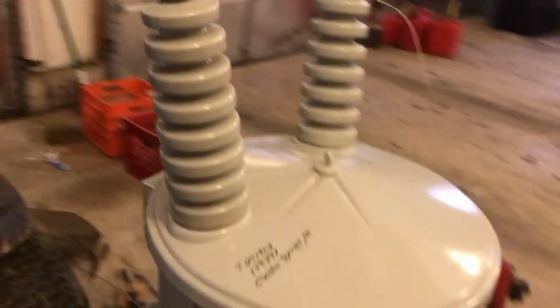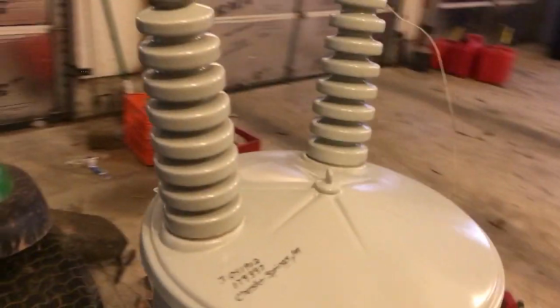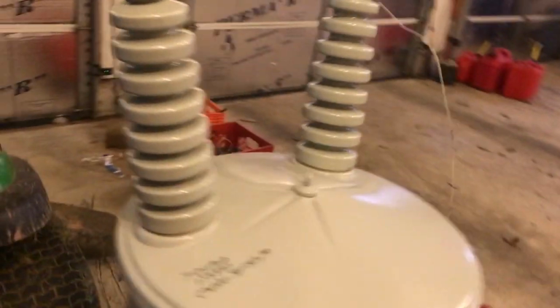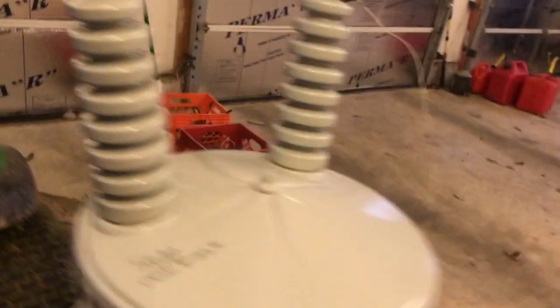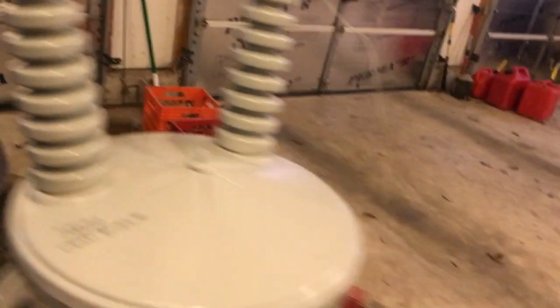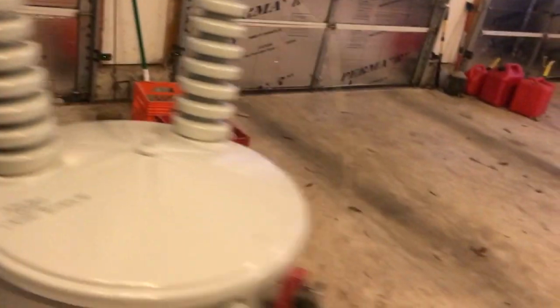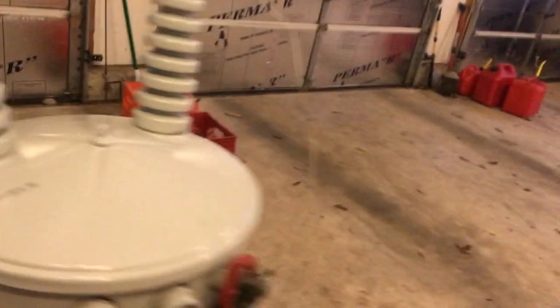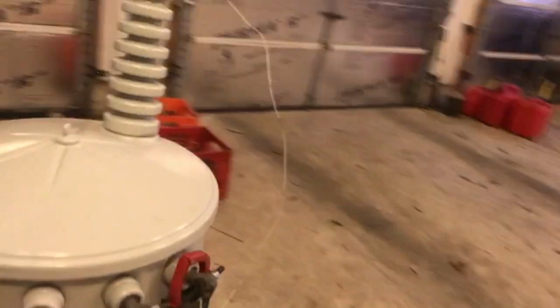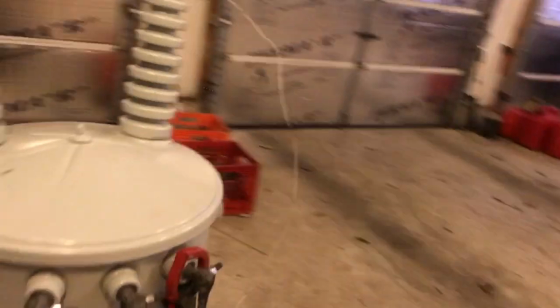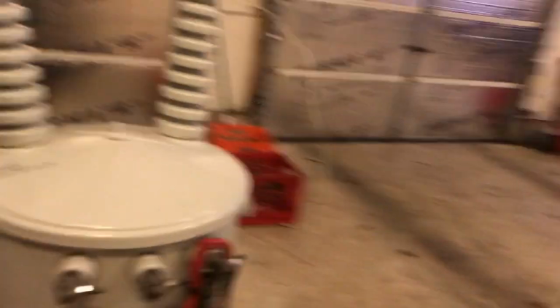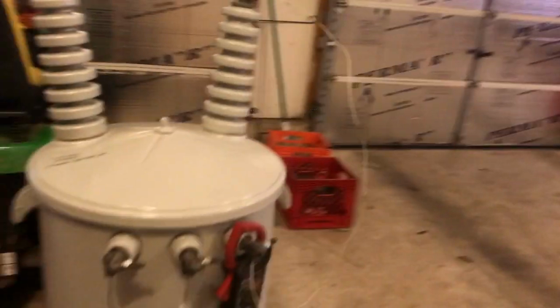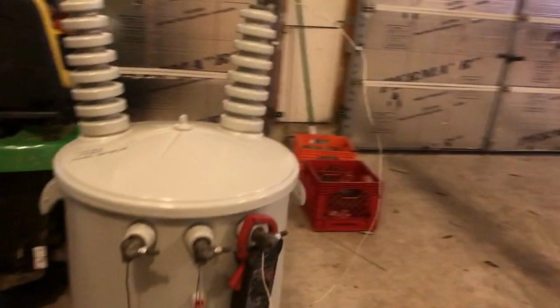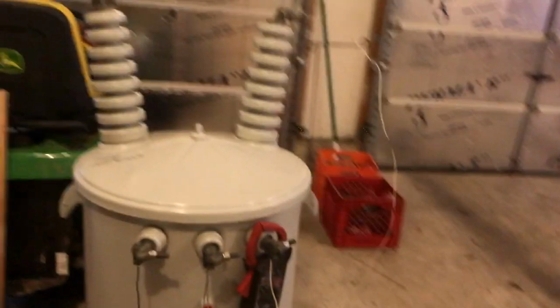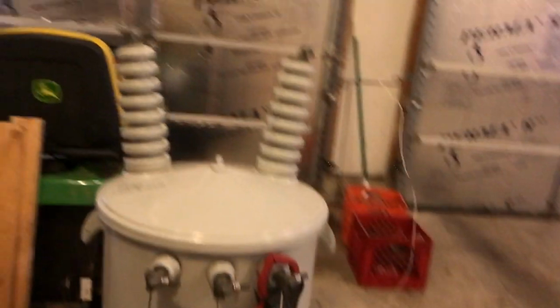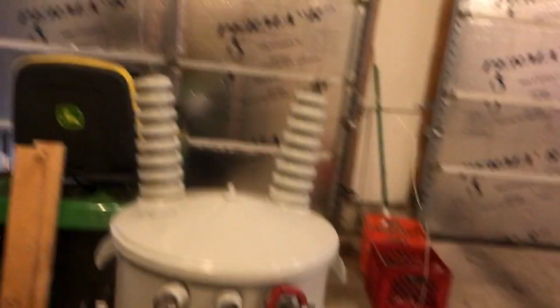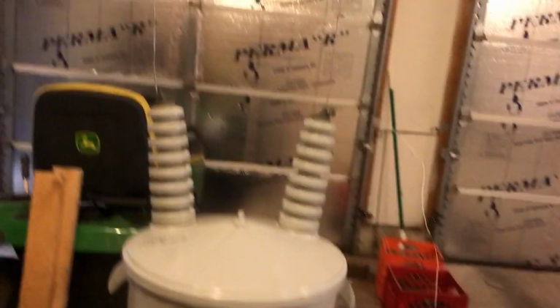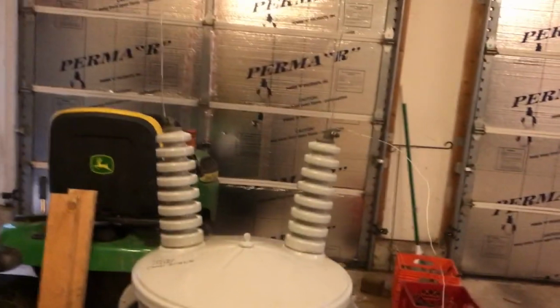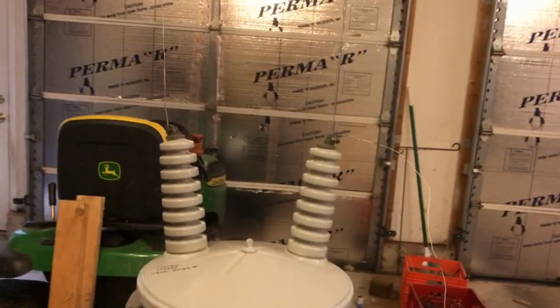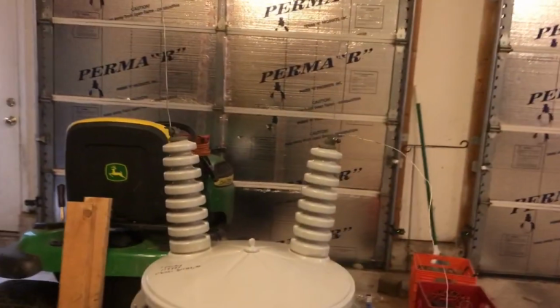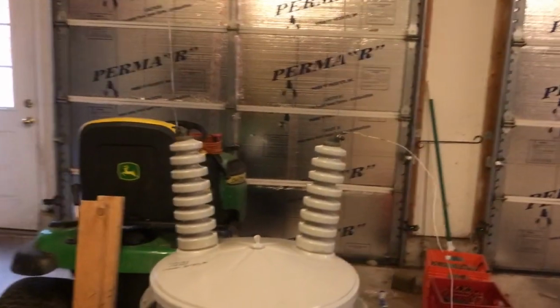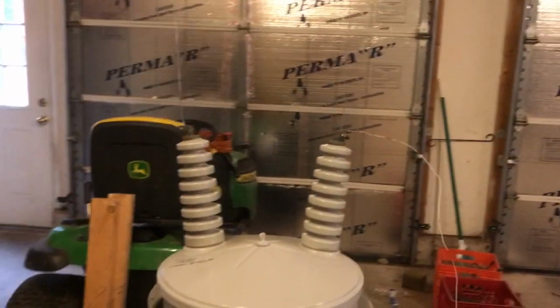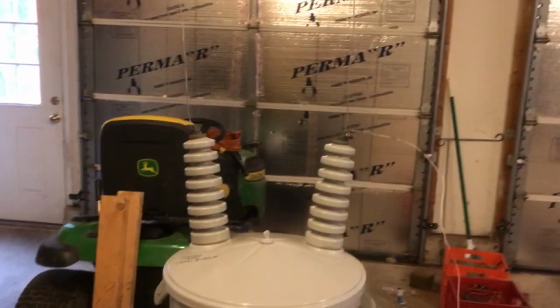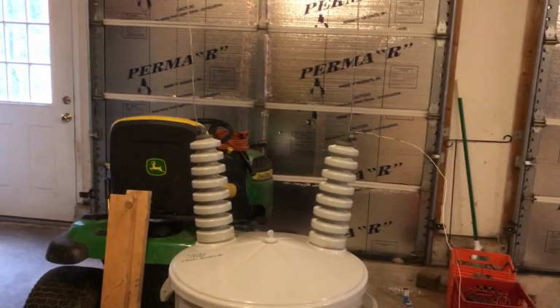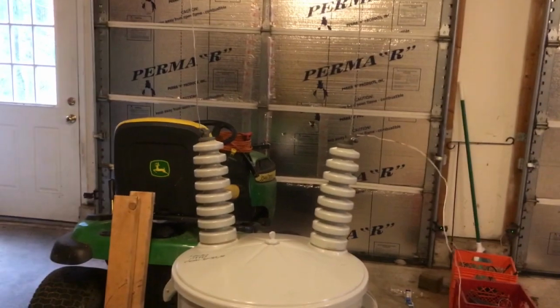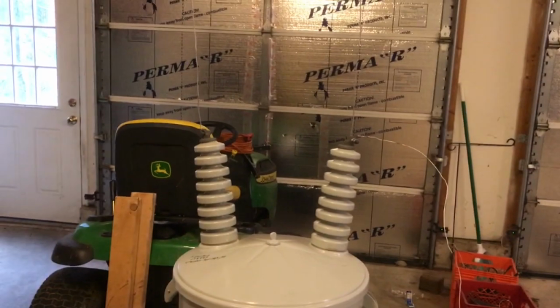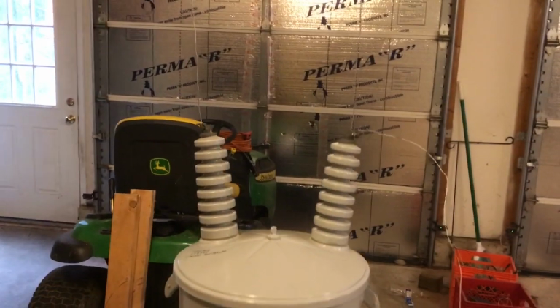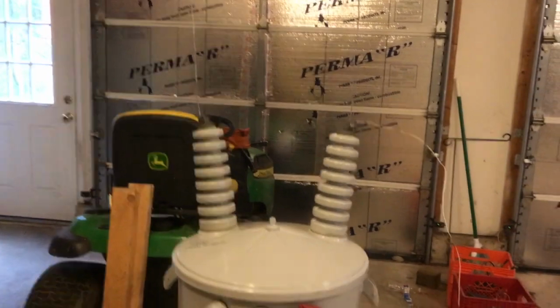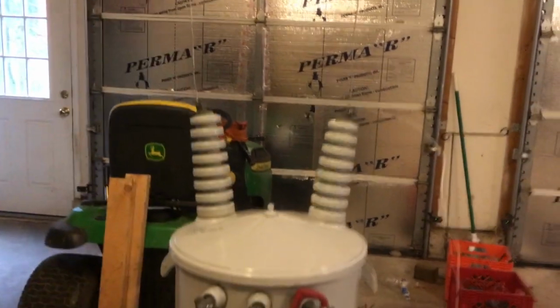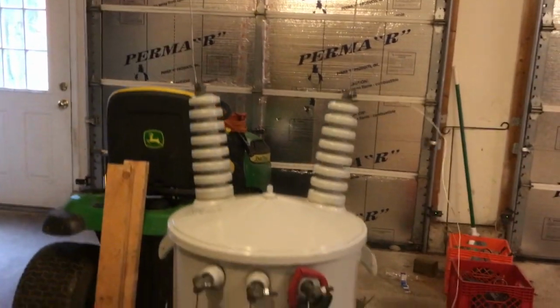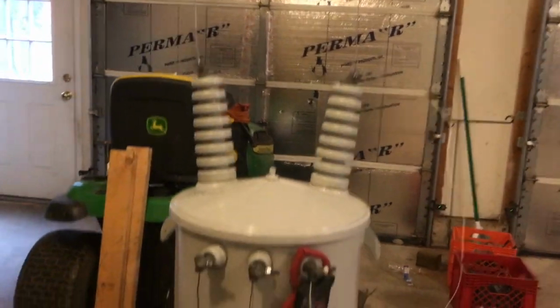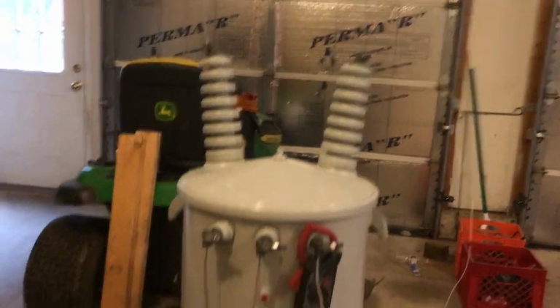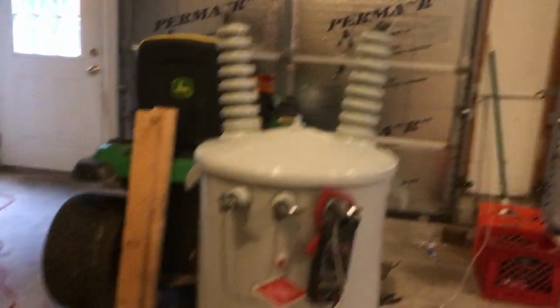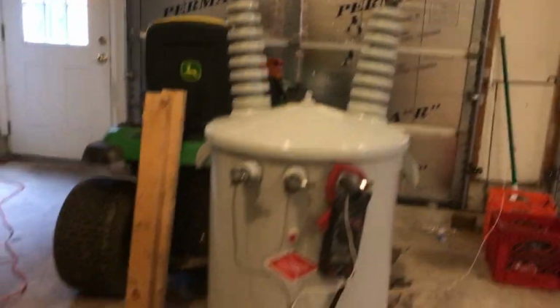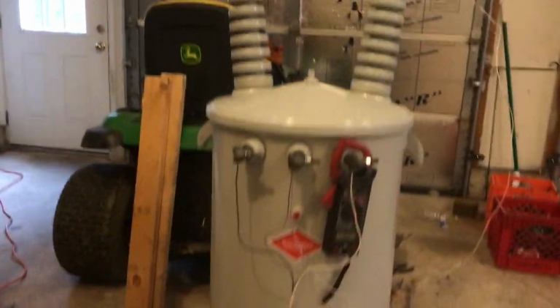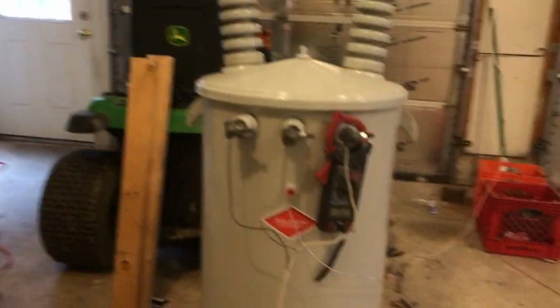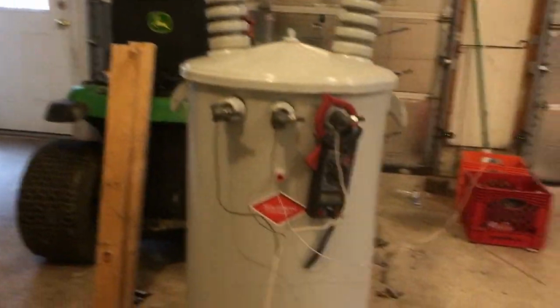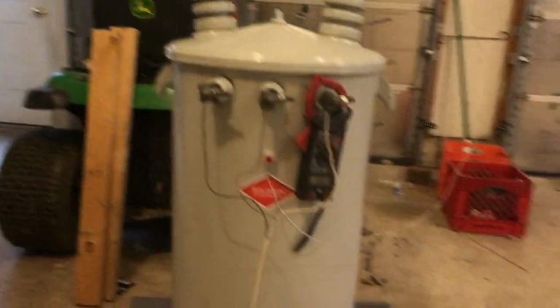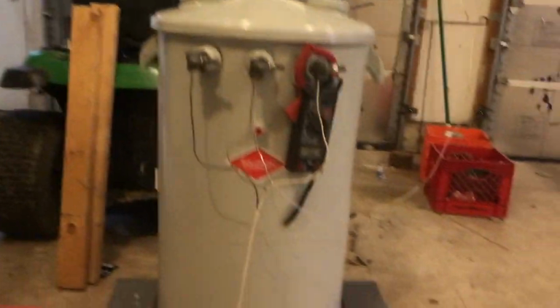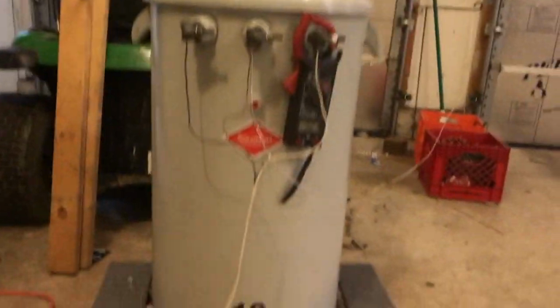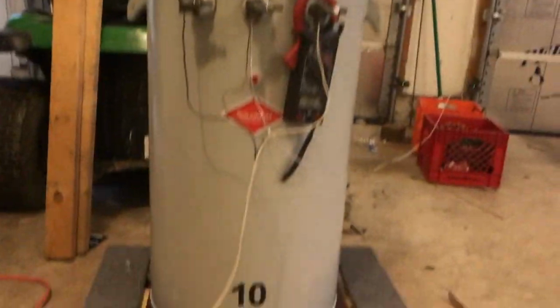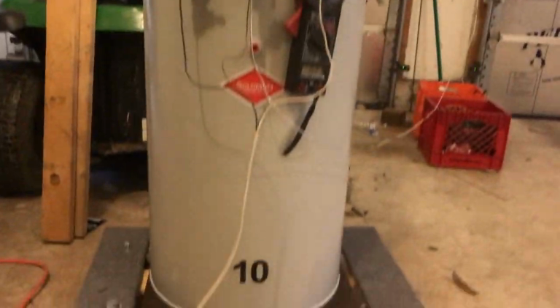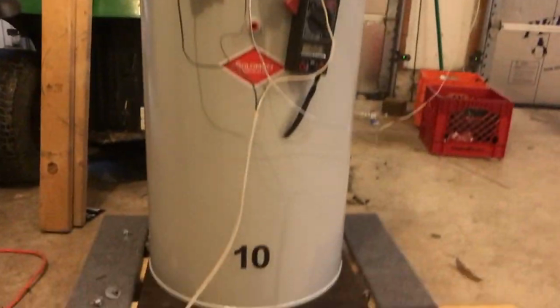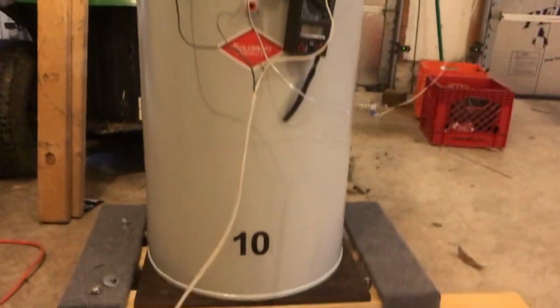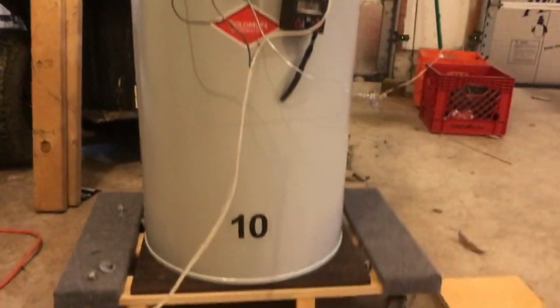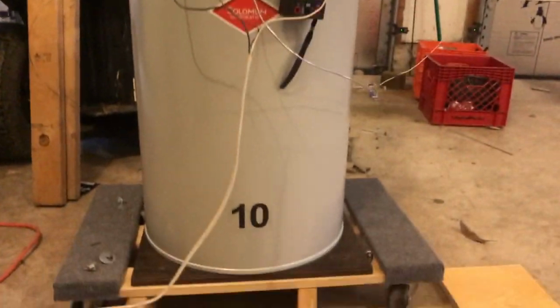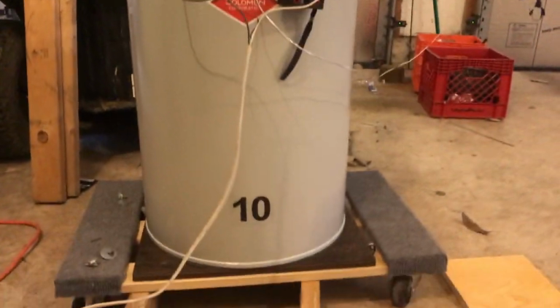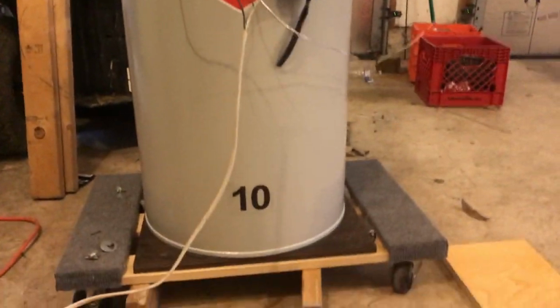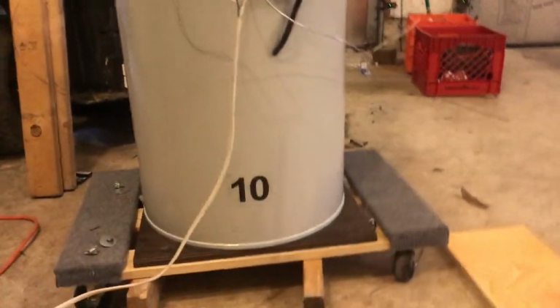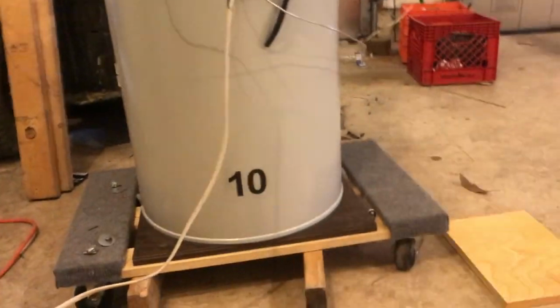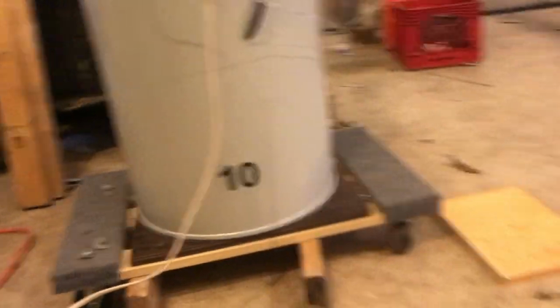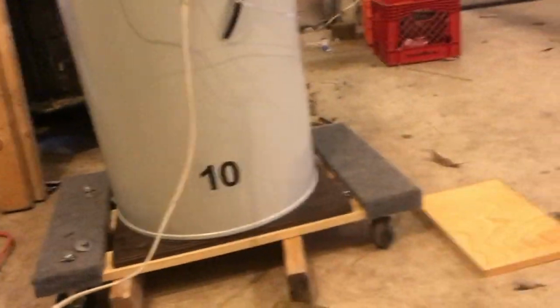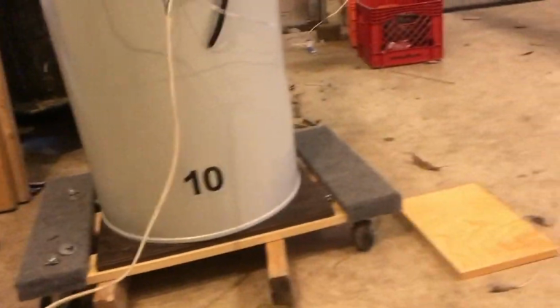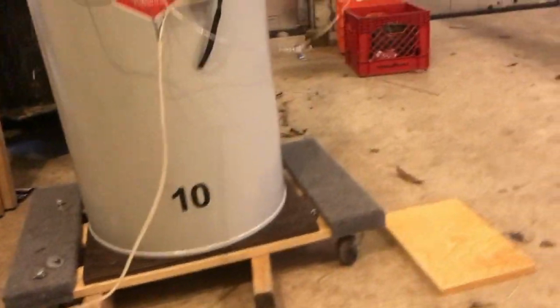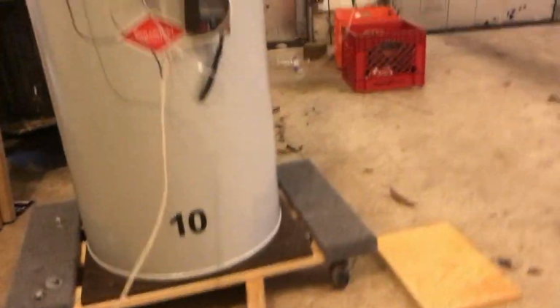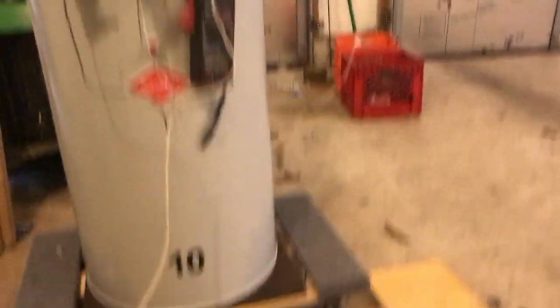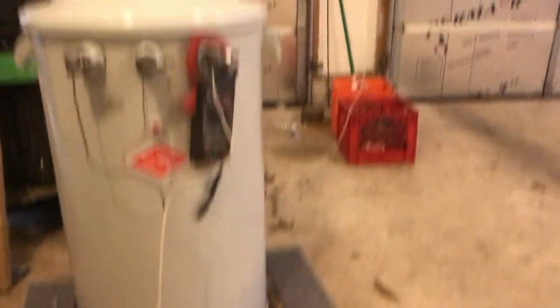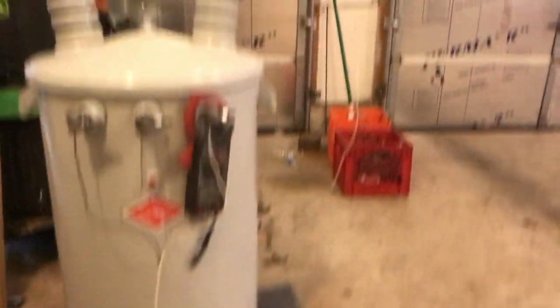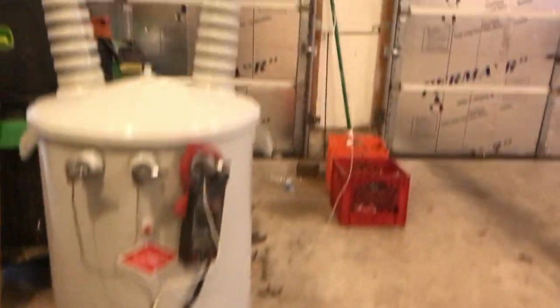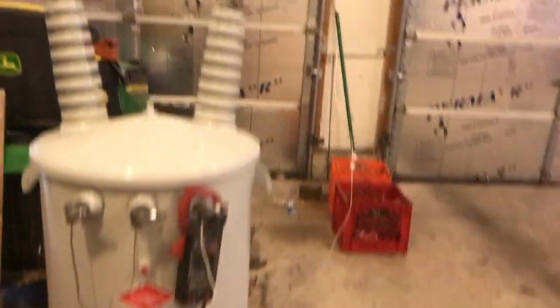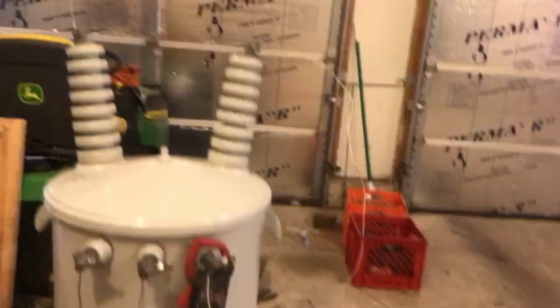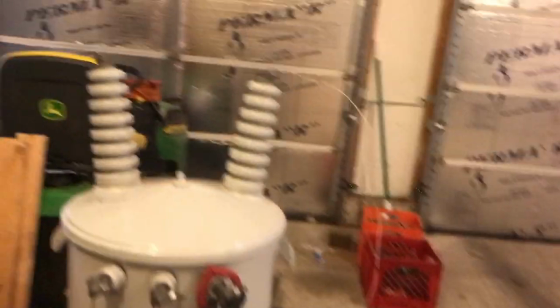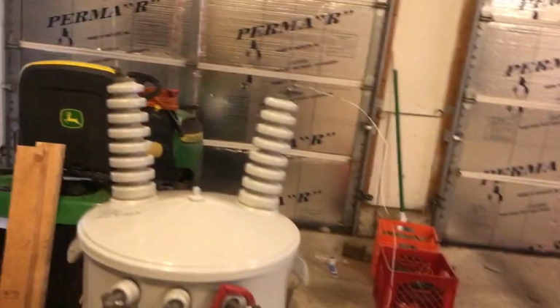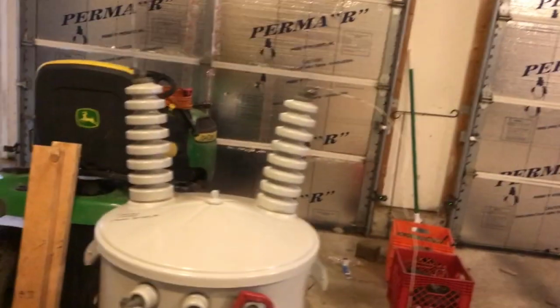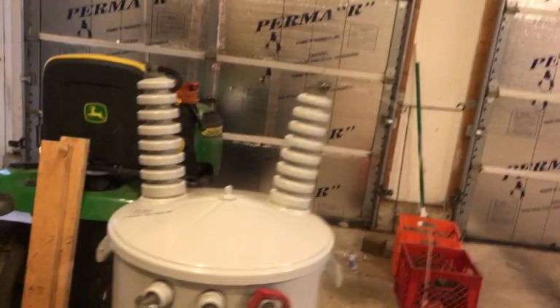It's still alive — 22,000 volts to ground. I'll unplug it.